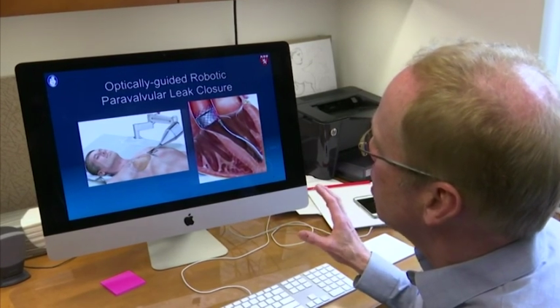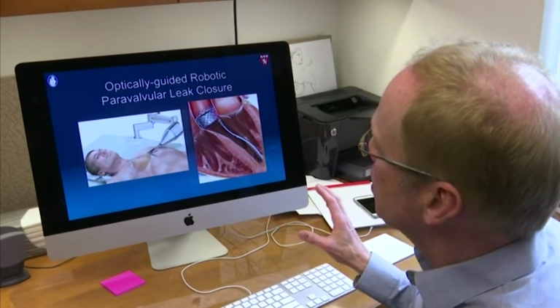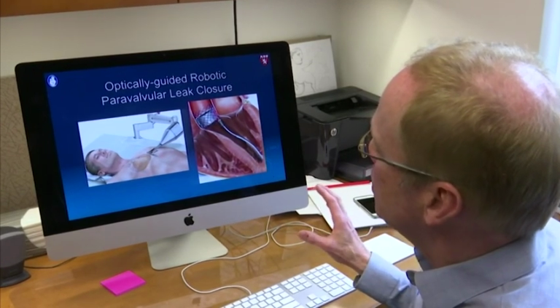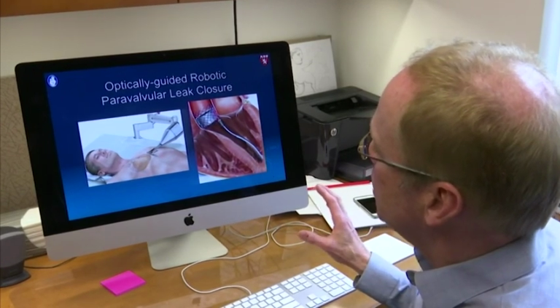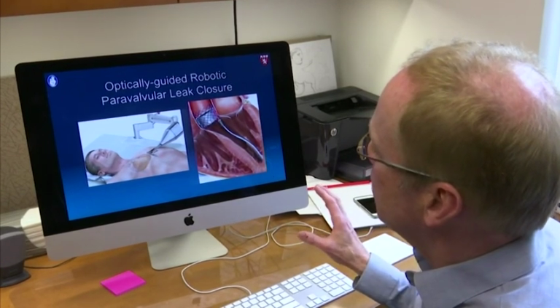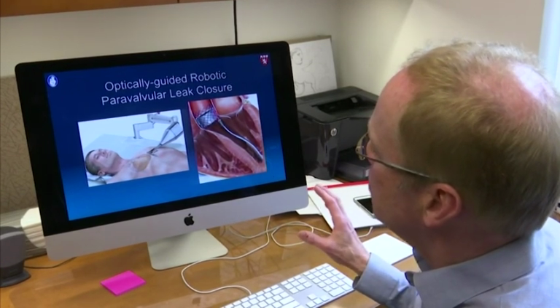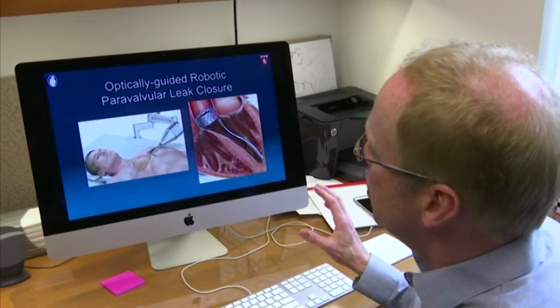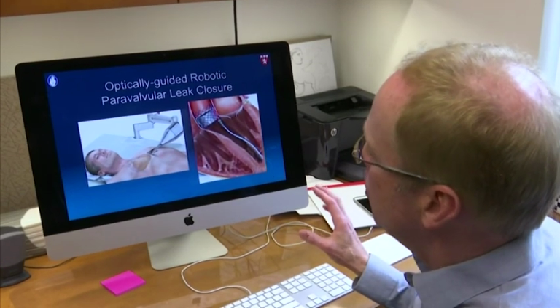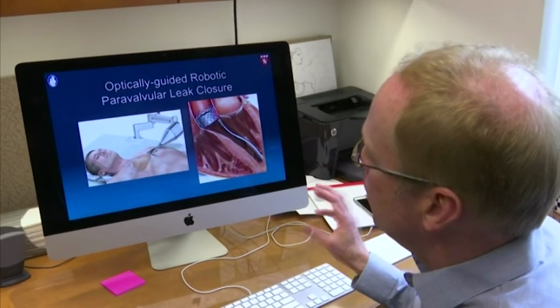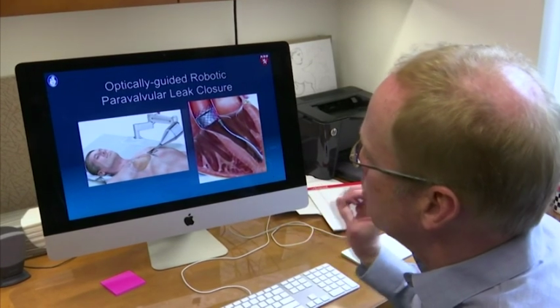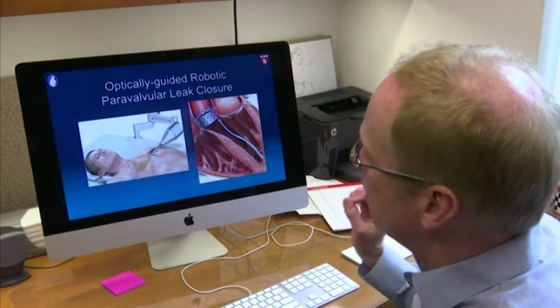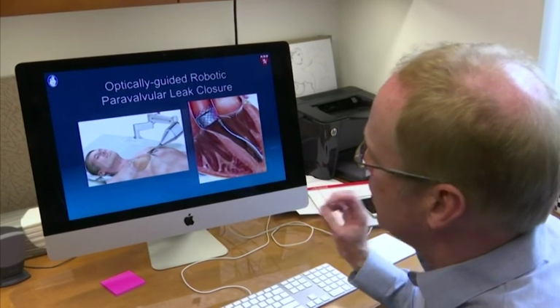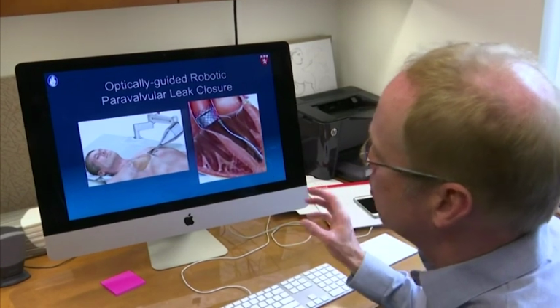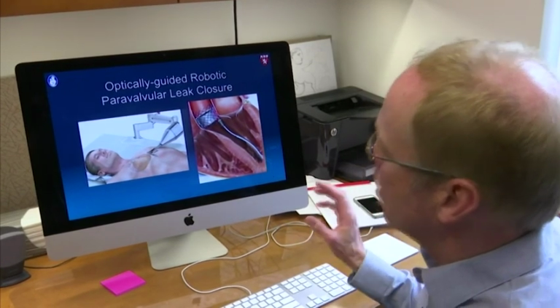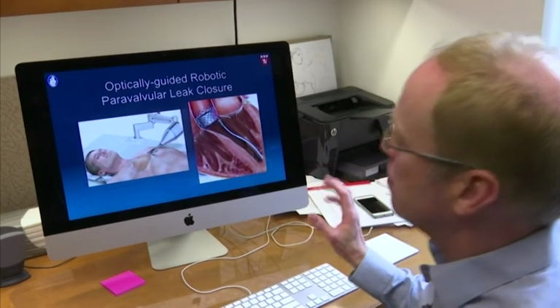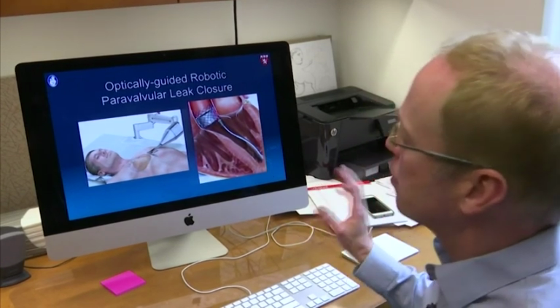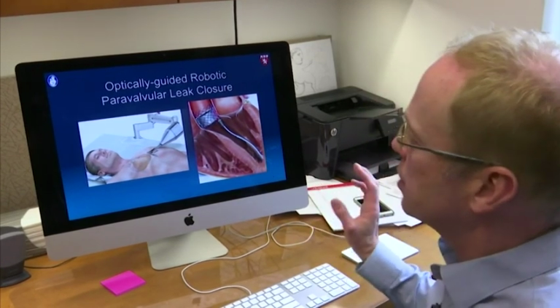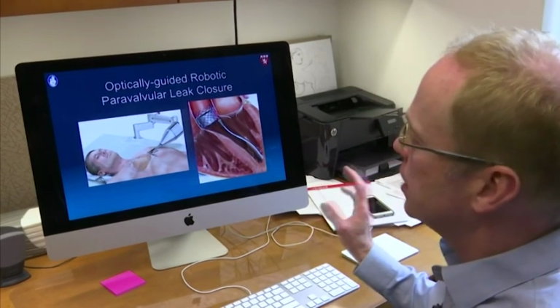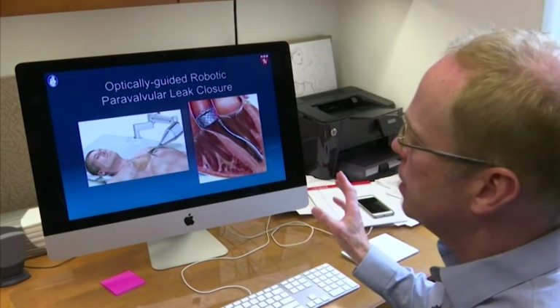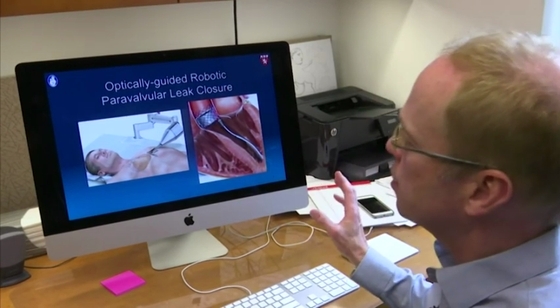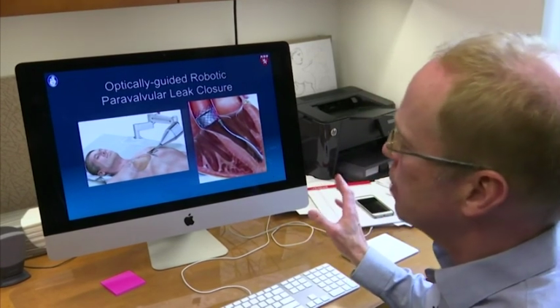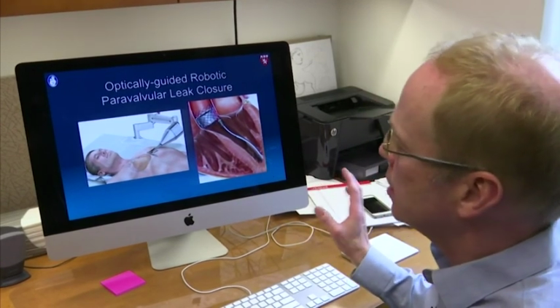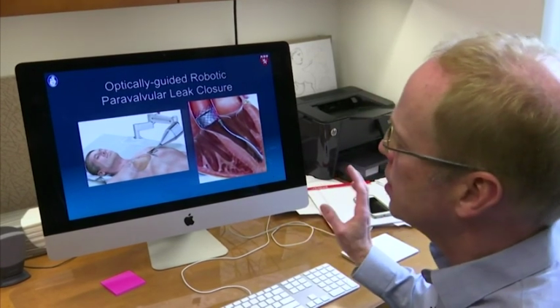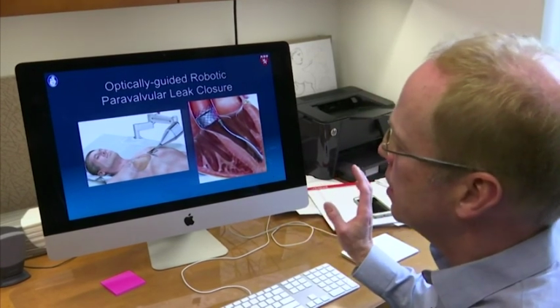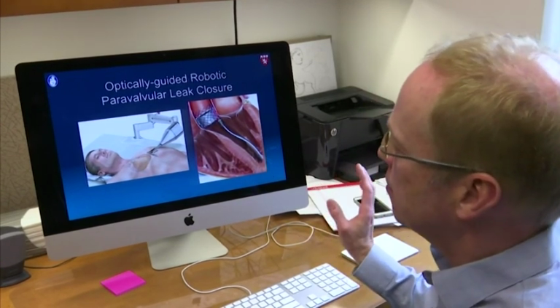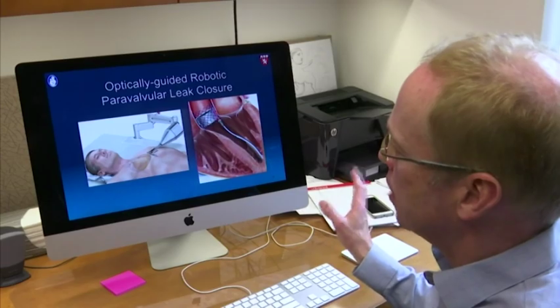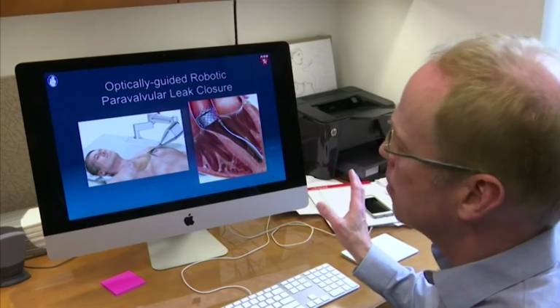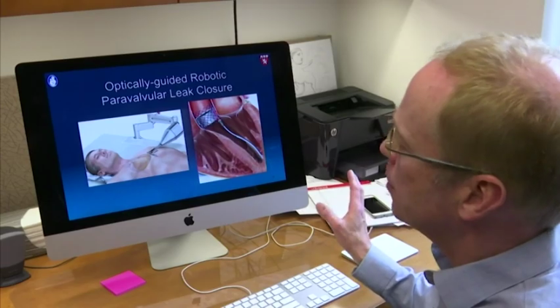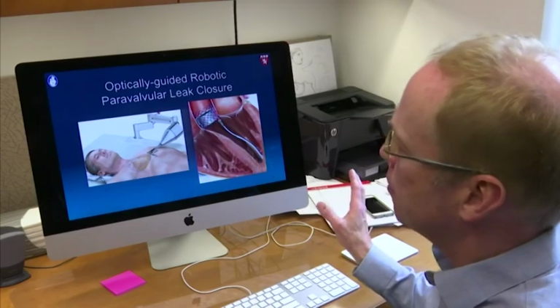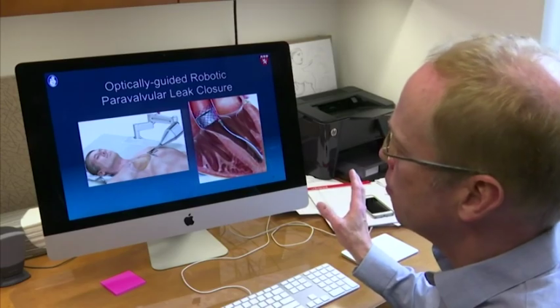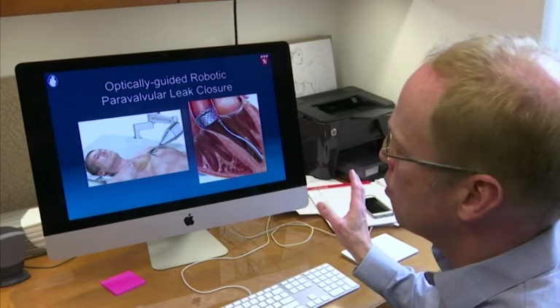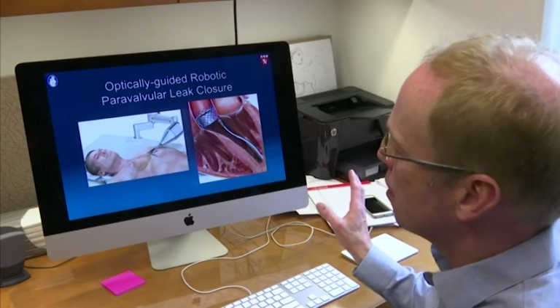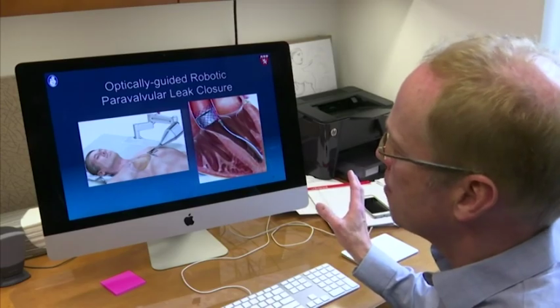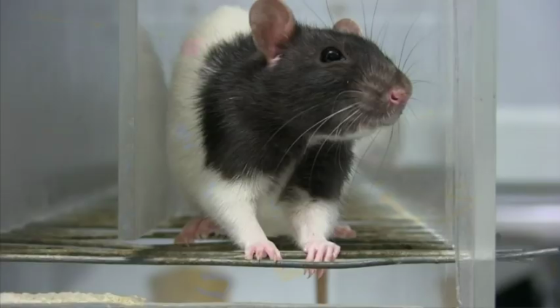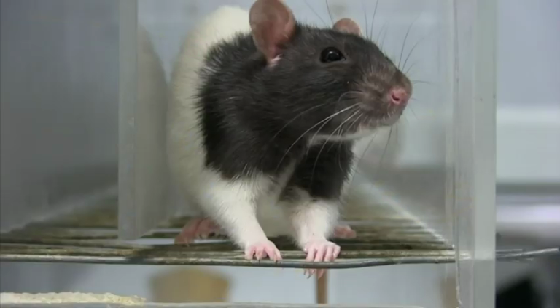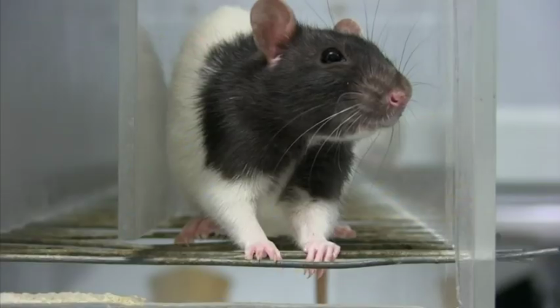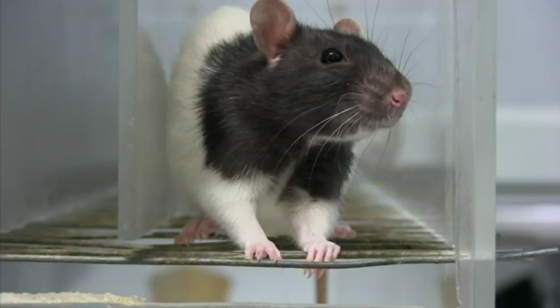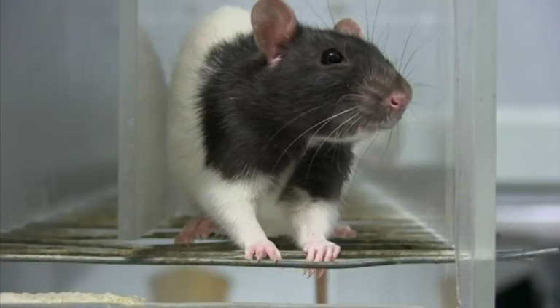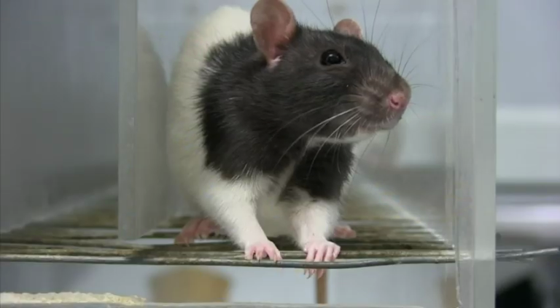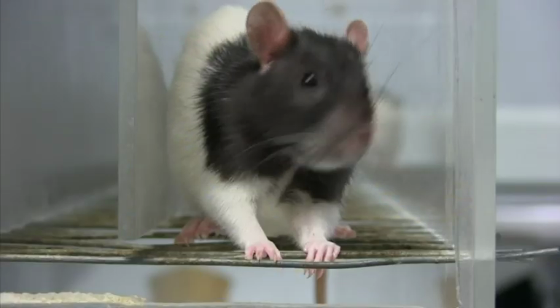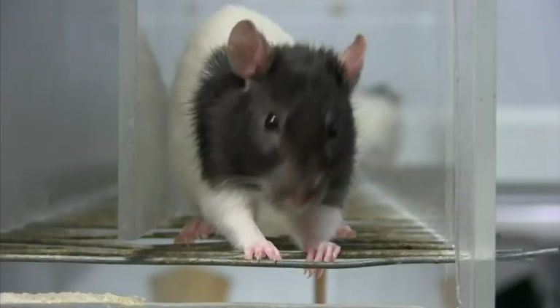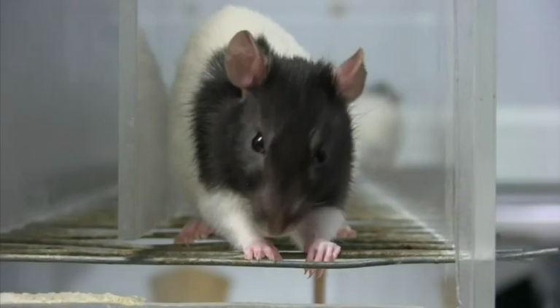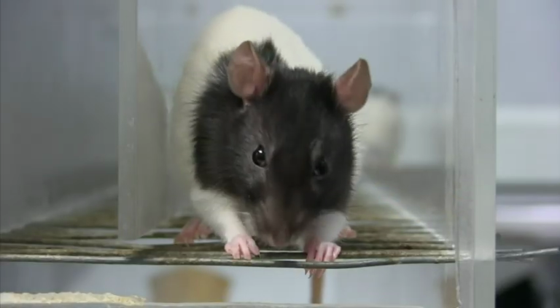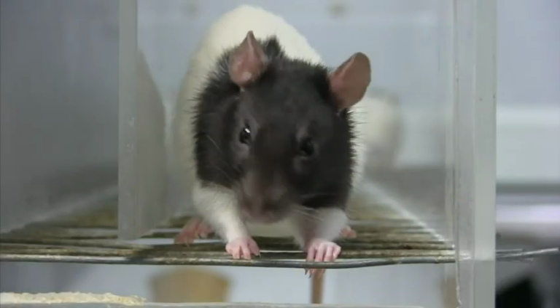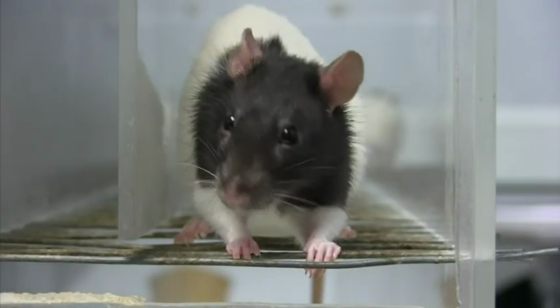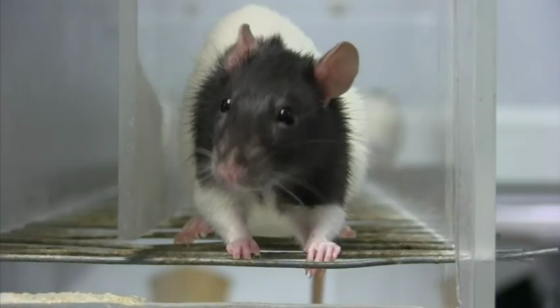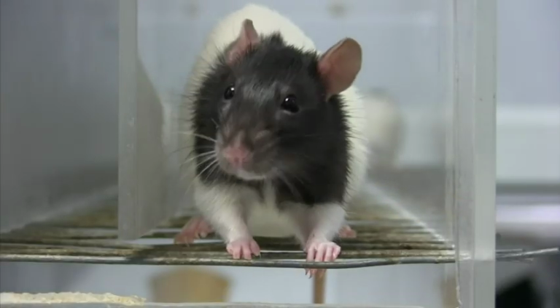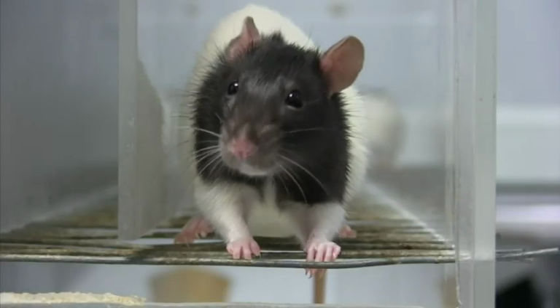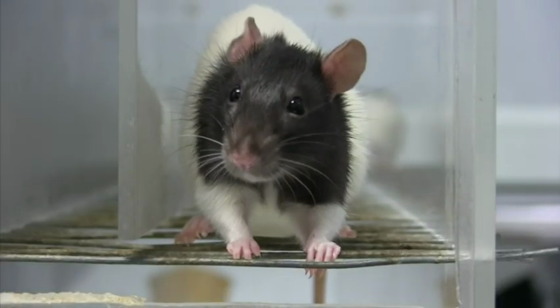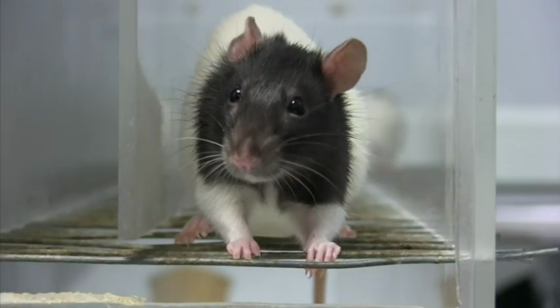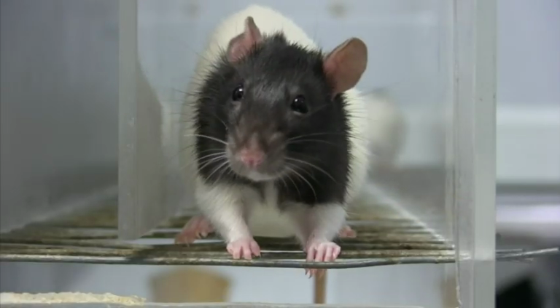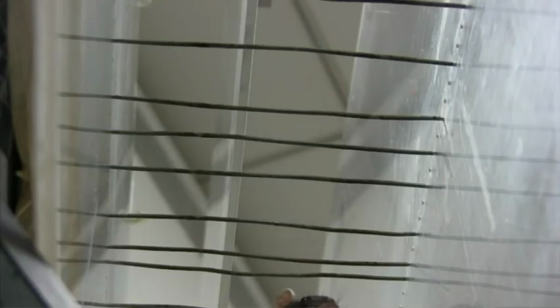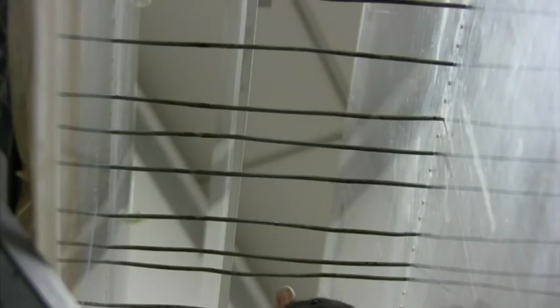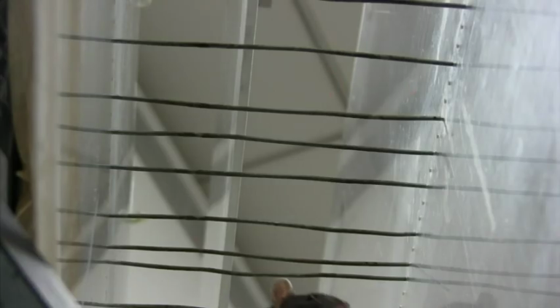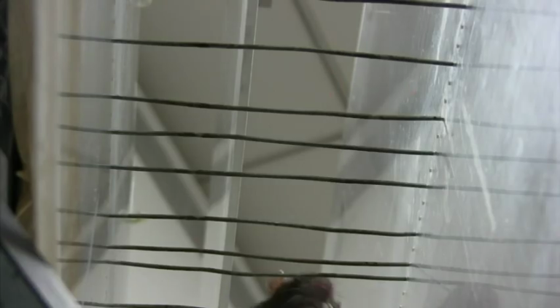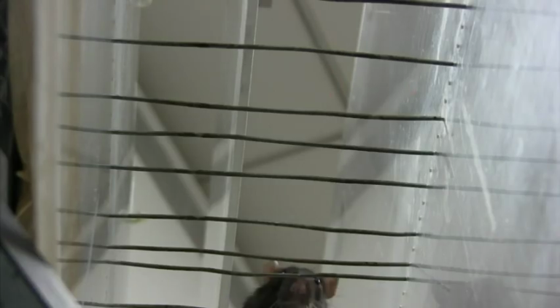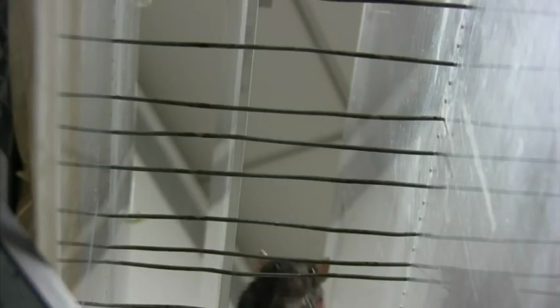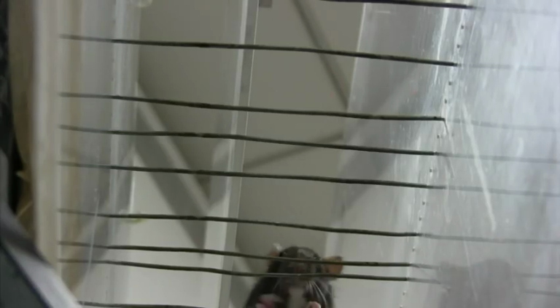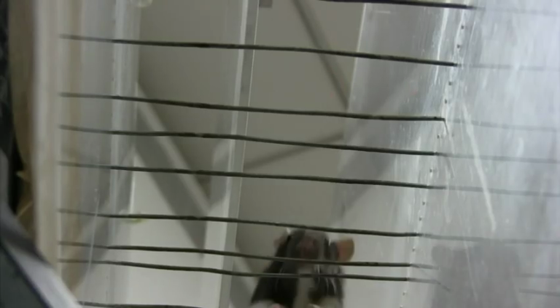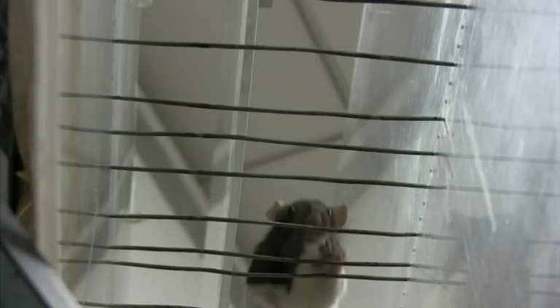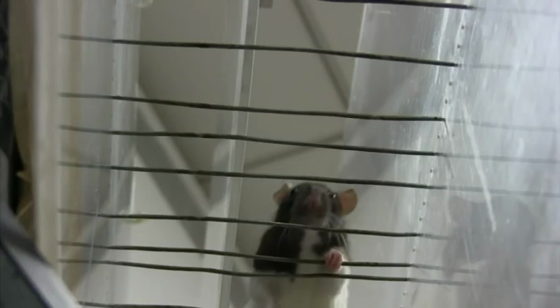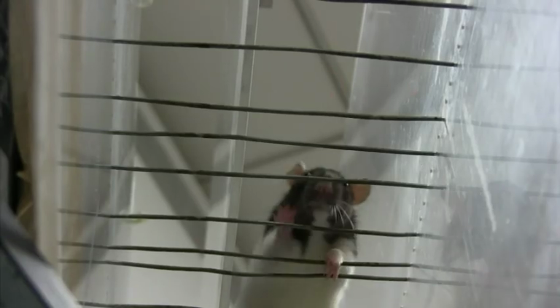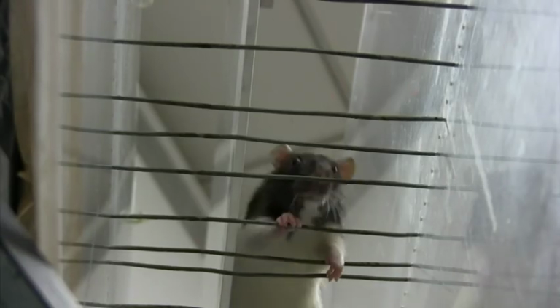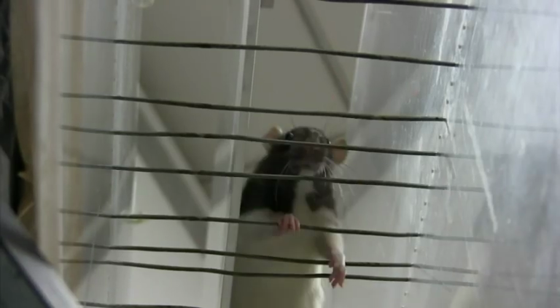The catheter glides through the heart, tapping periodically against the heart's valve, similar to the way a cockroach or rat navigates using their whiskers.